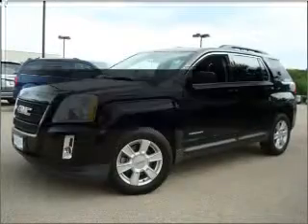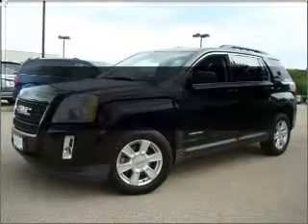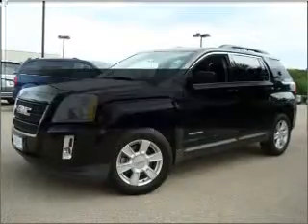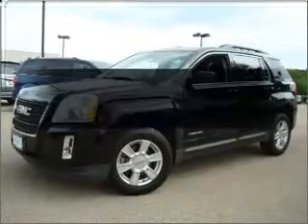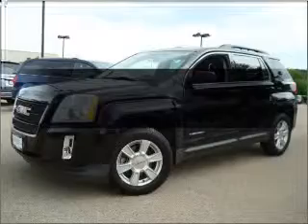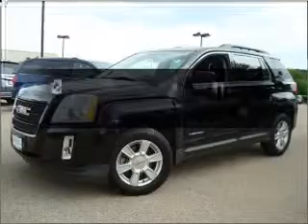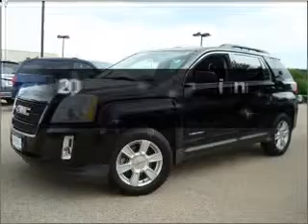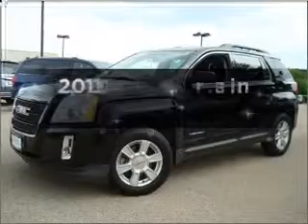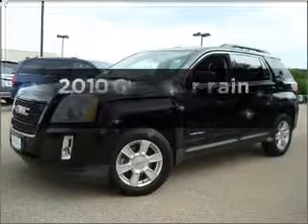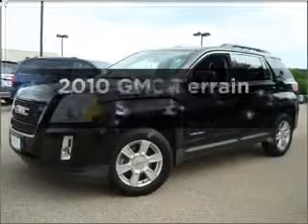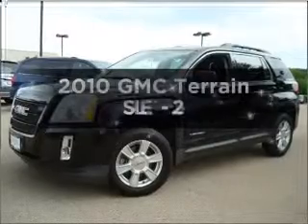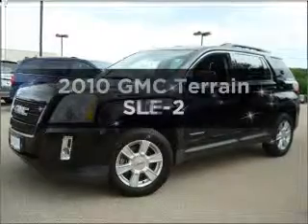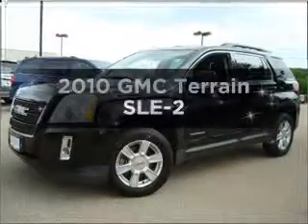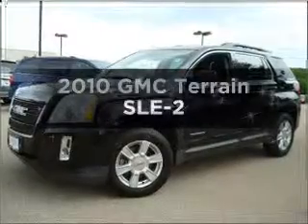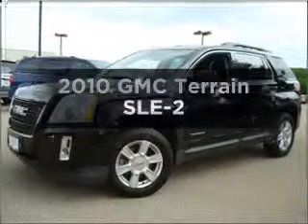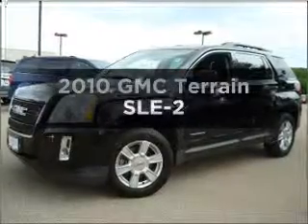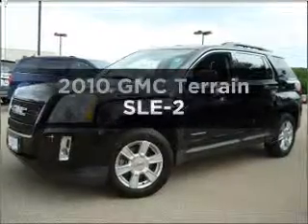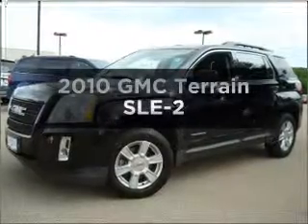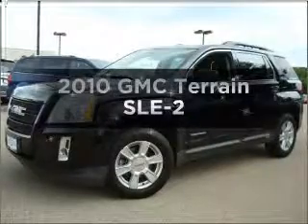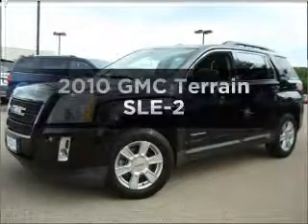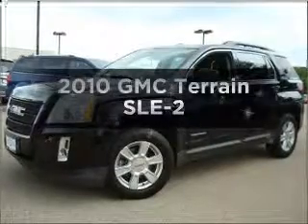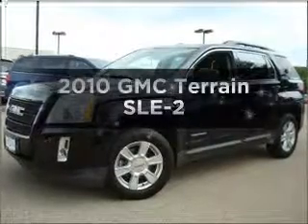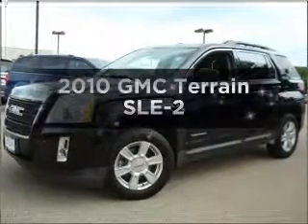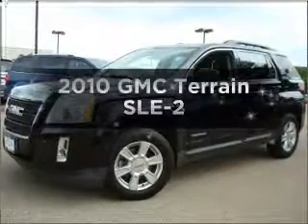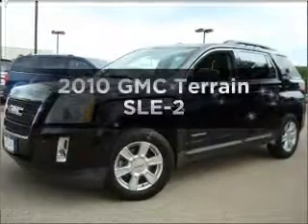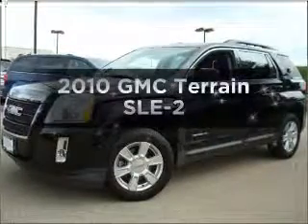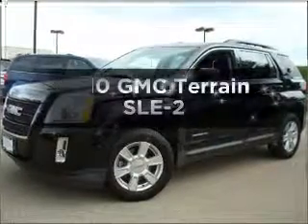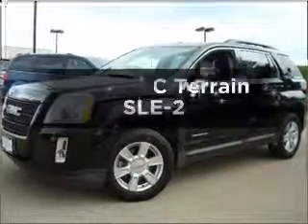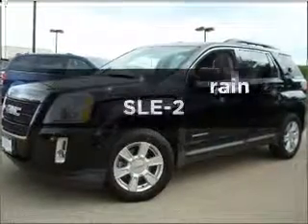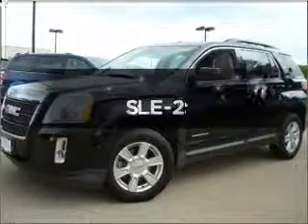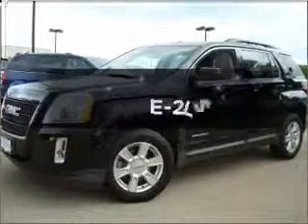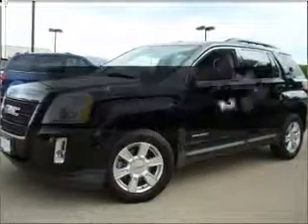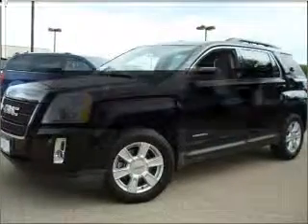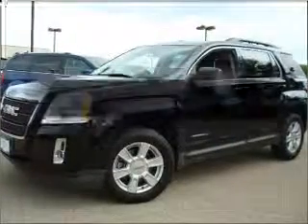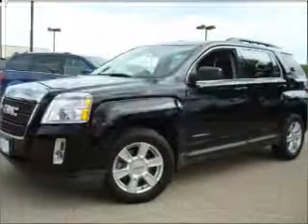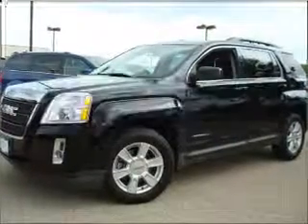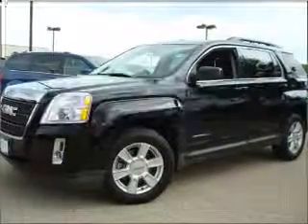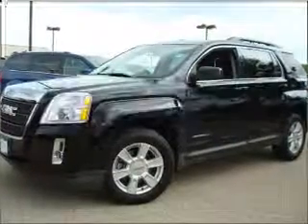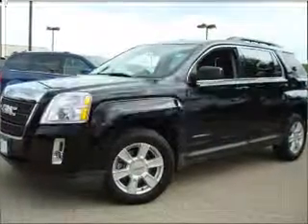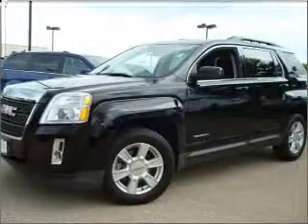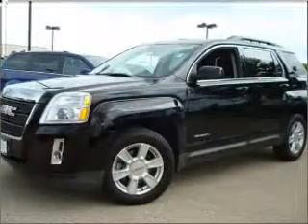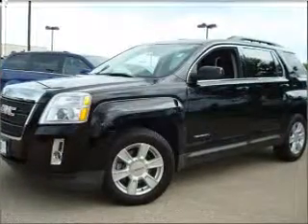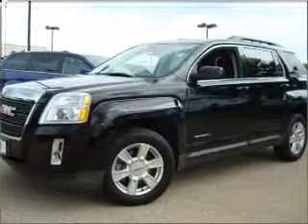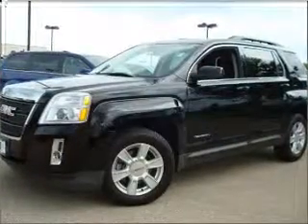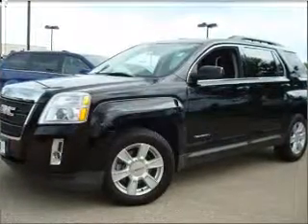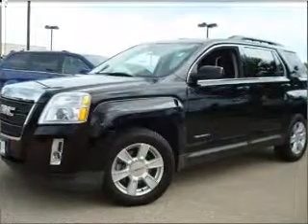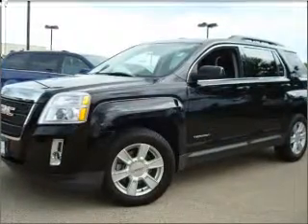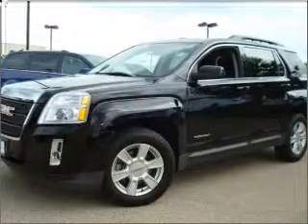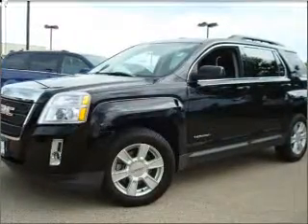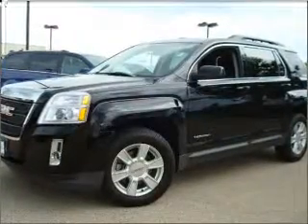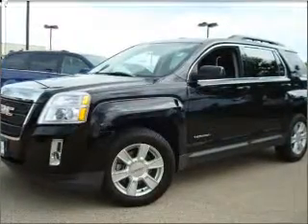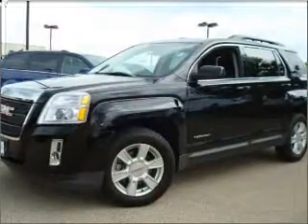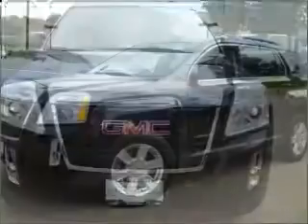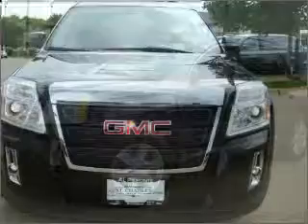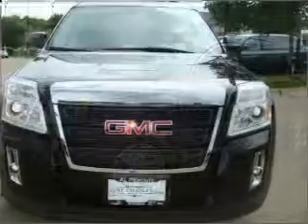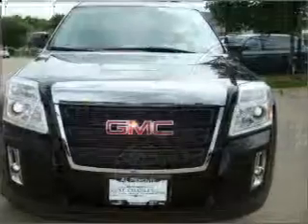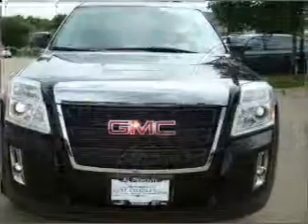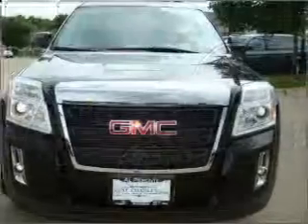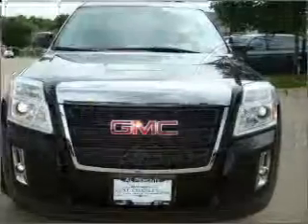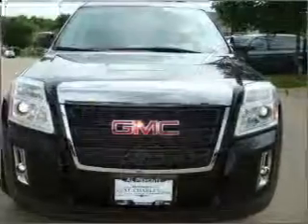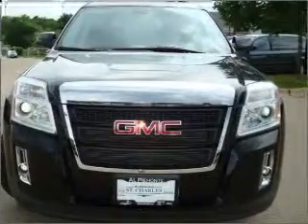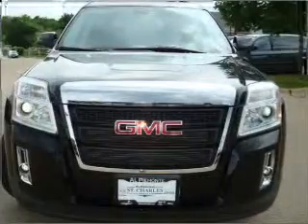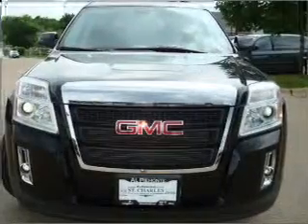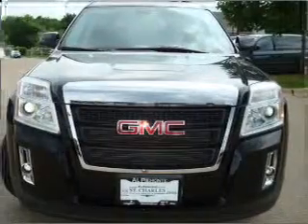Get noticed in this 2010 GMC Terrain. If you're looking for a first-rate auto, this one could be yours today.